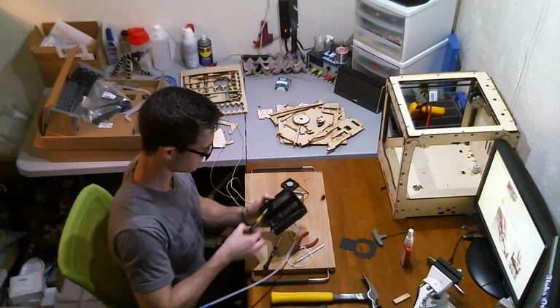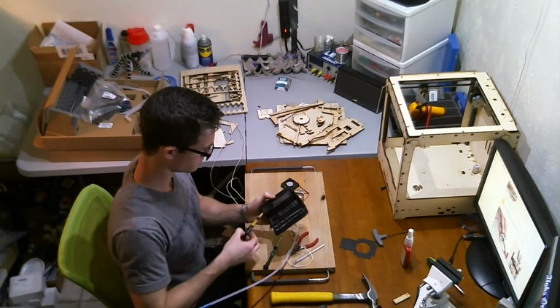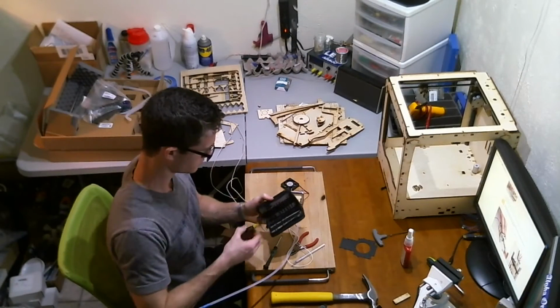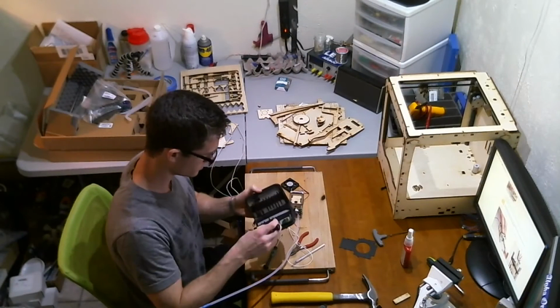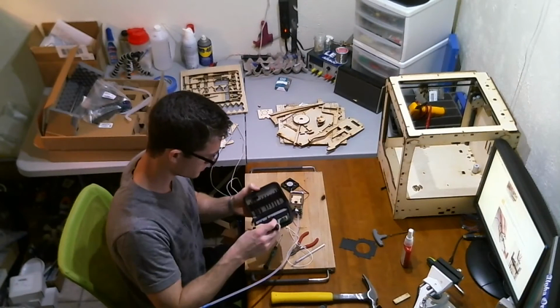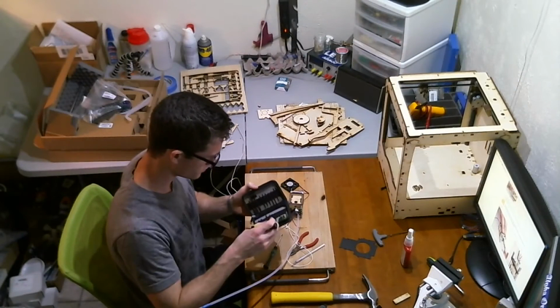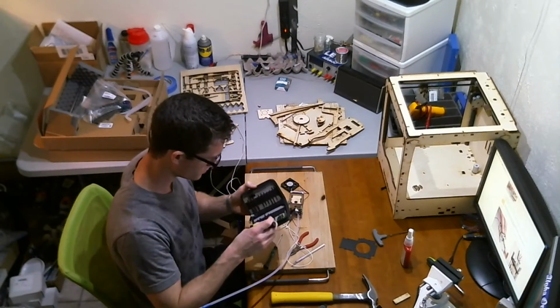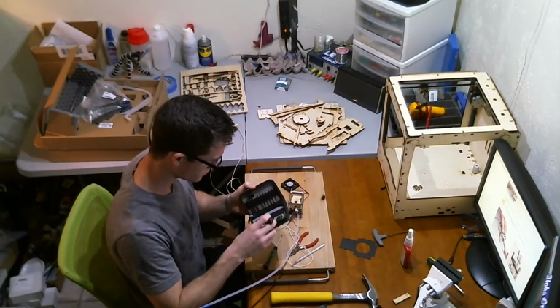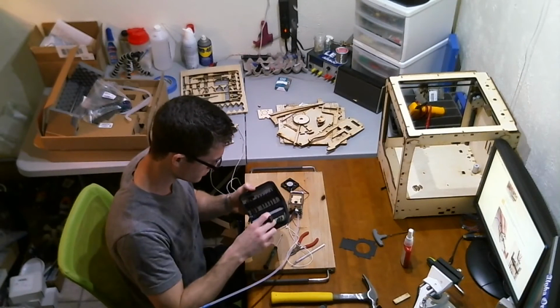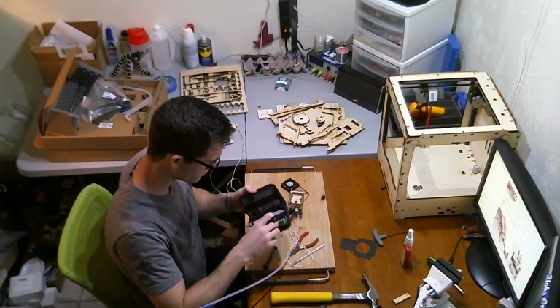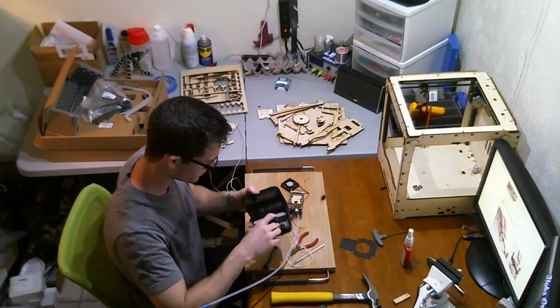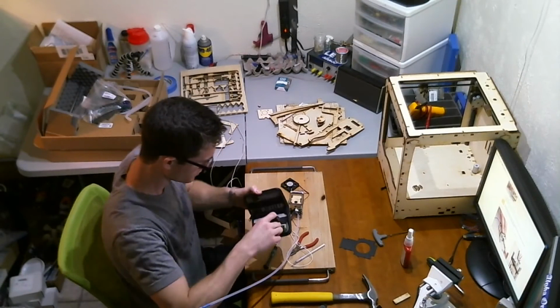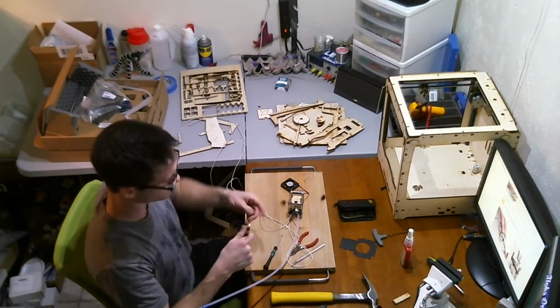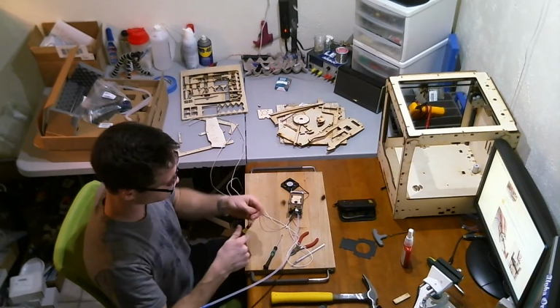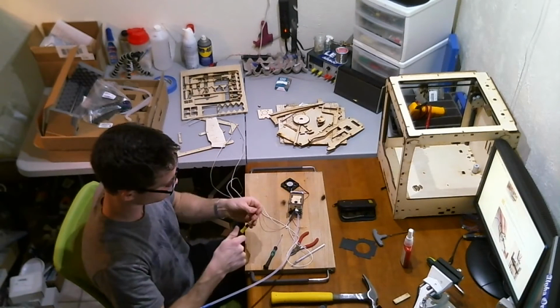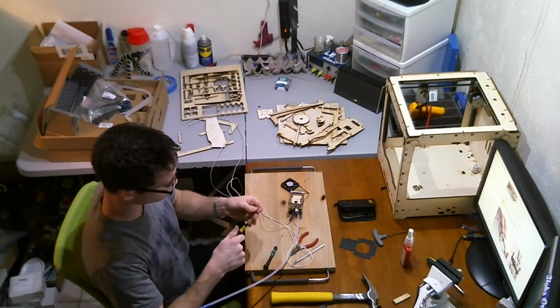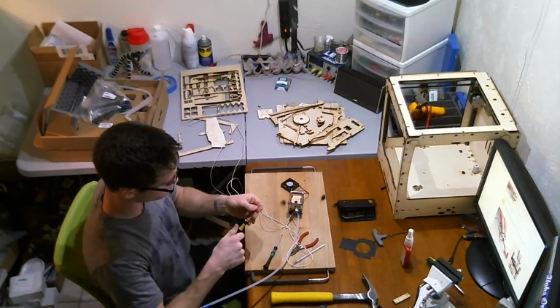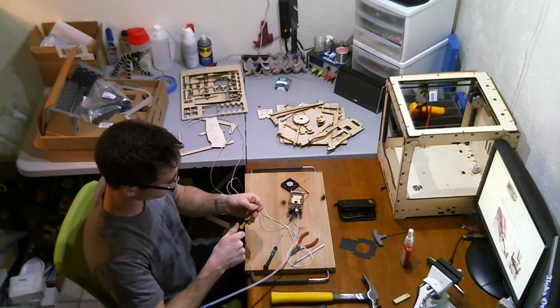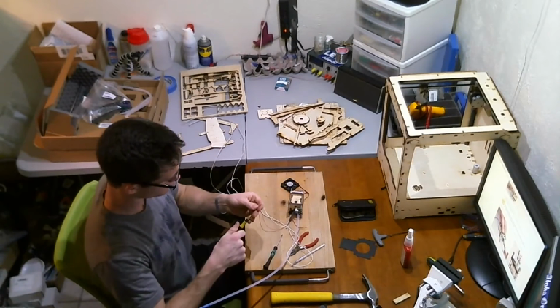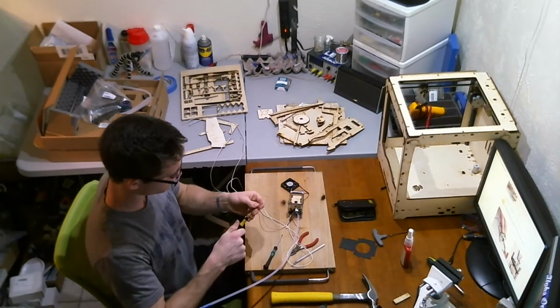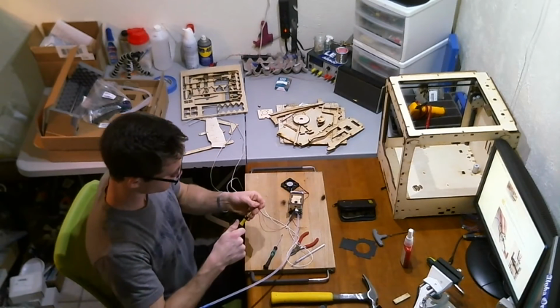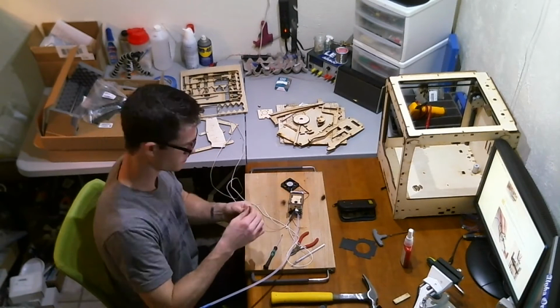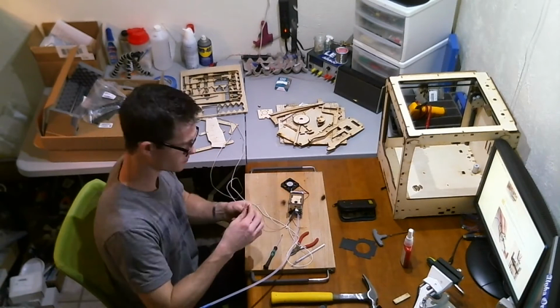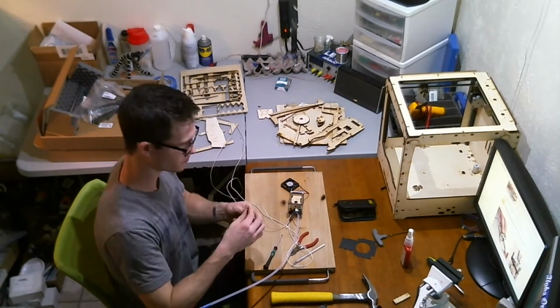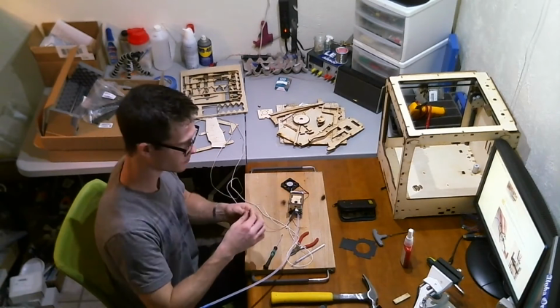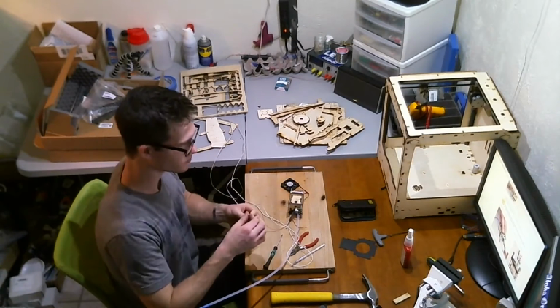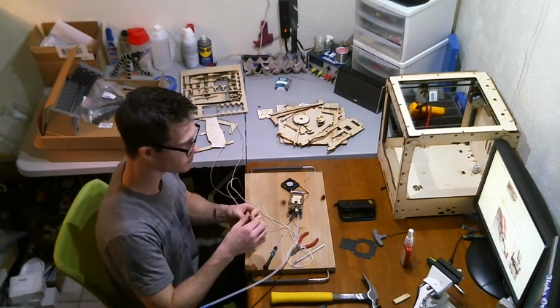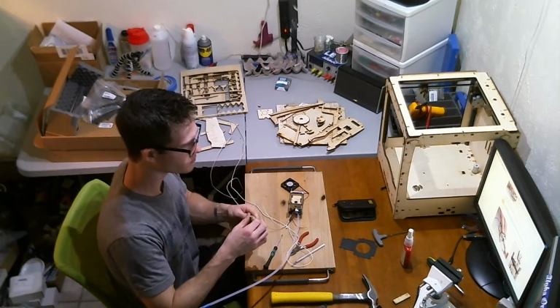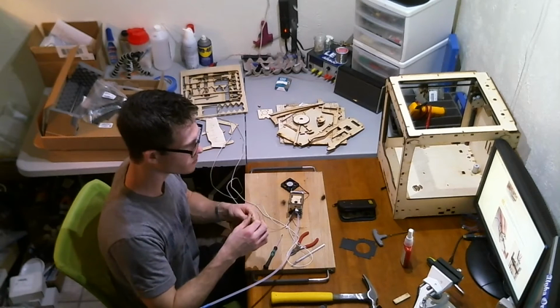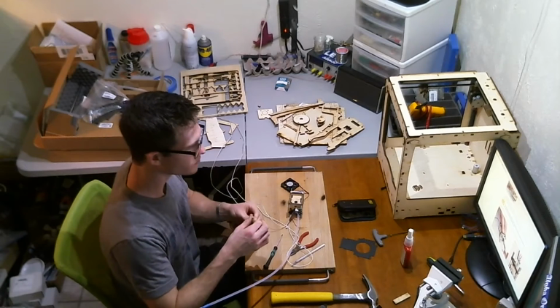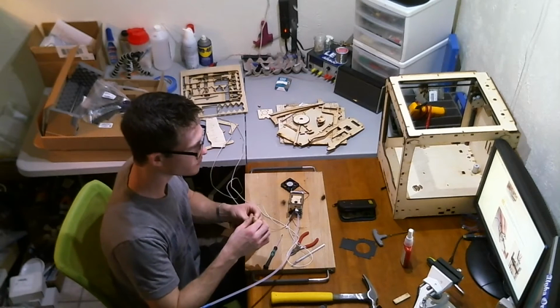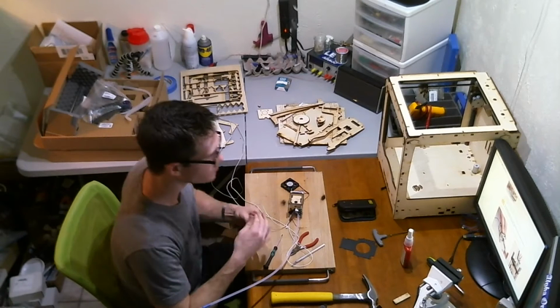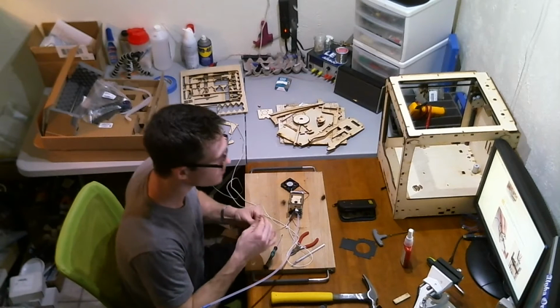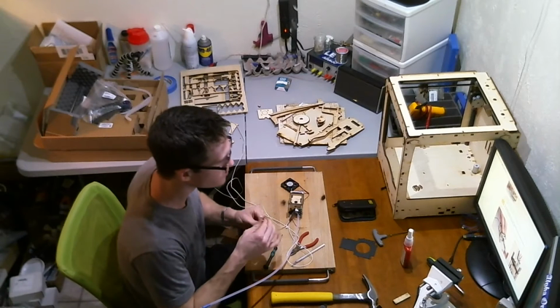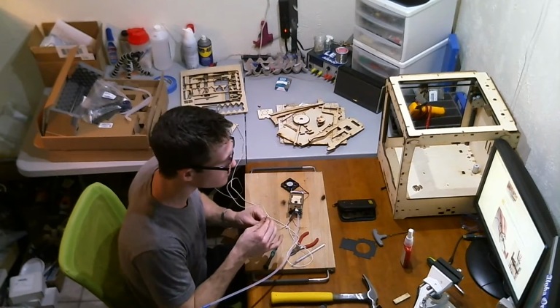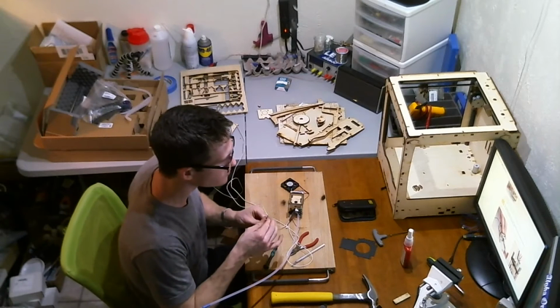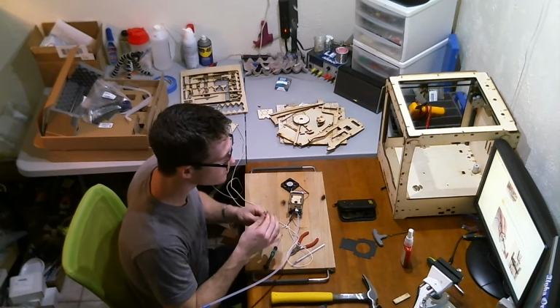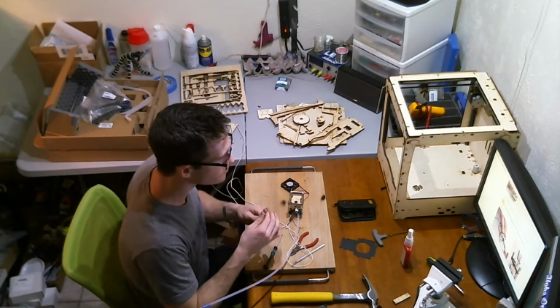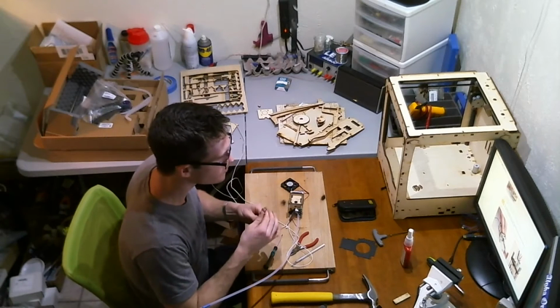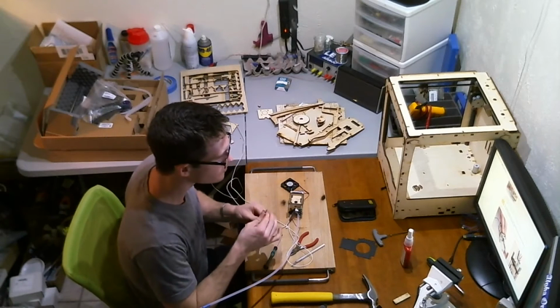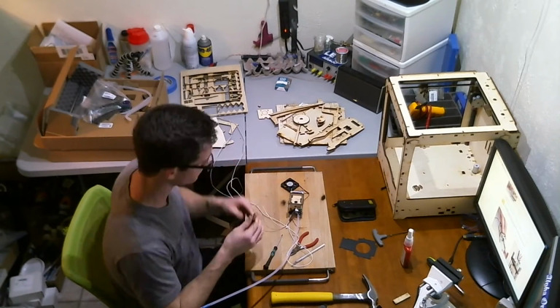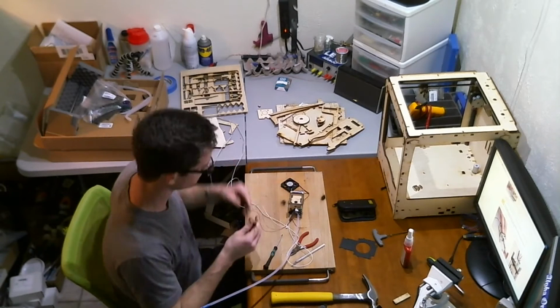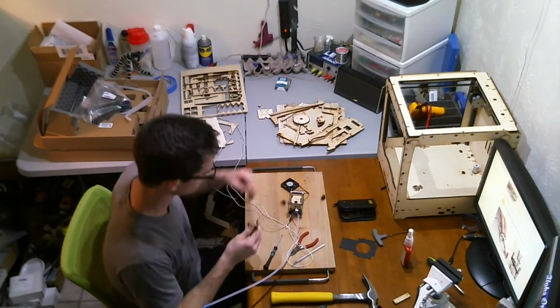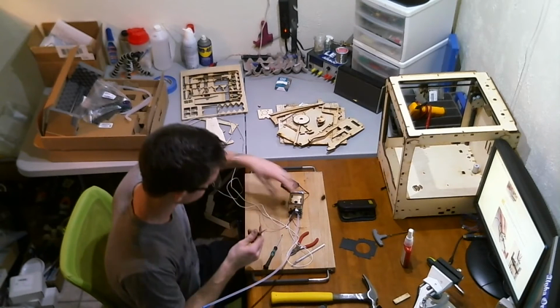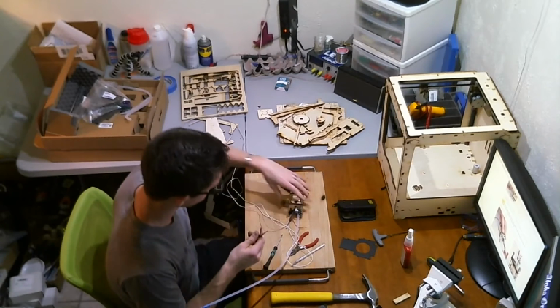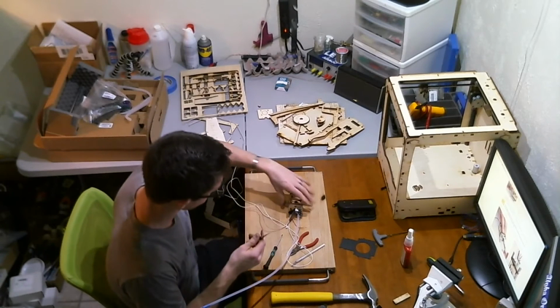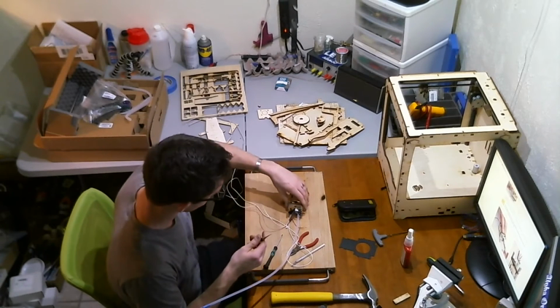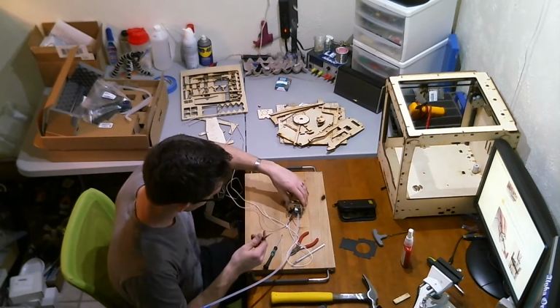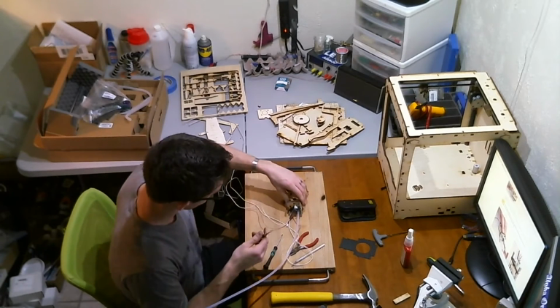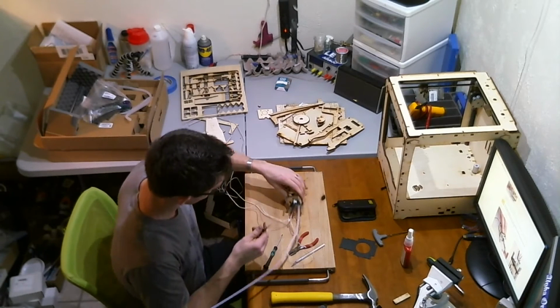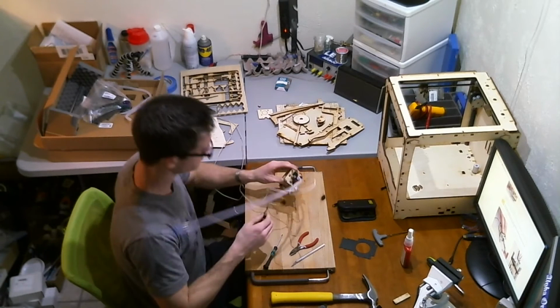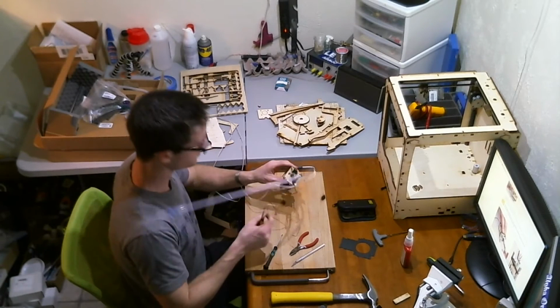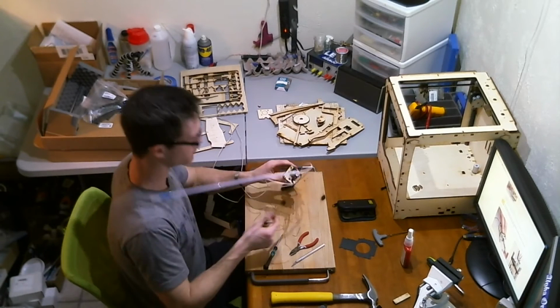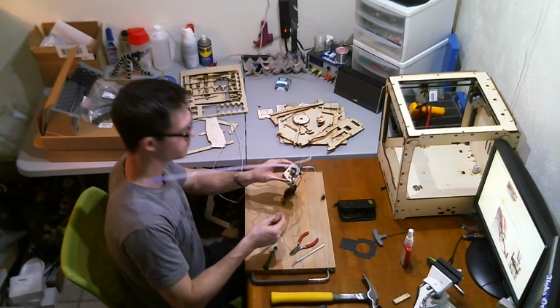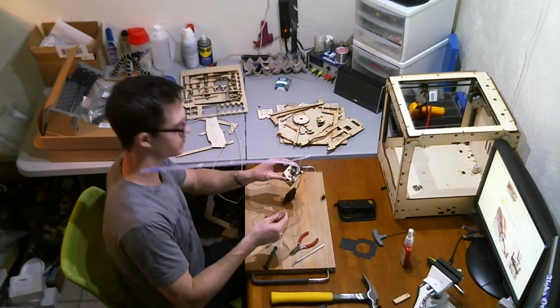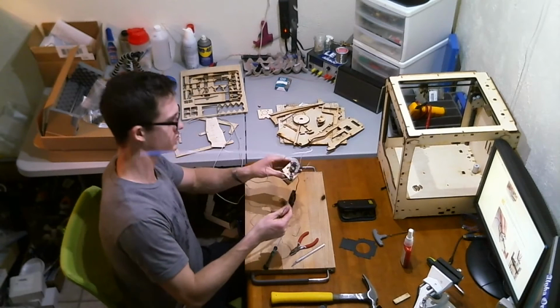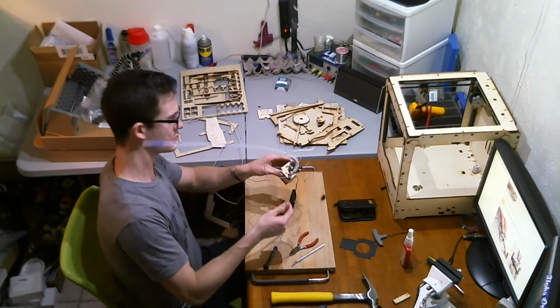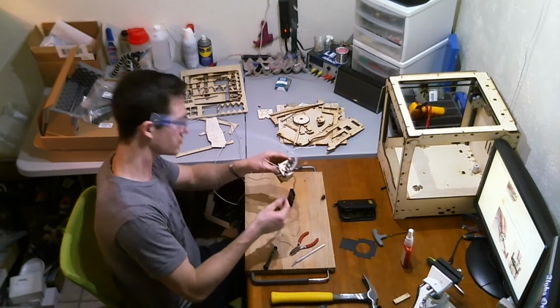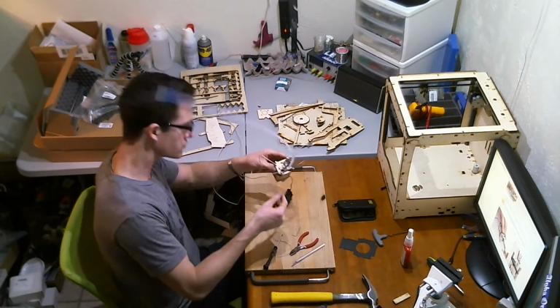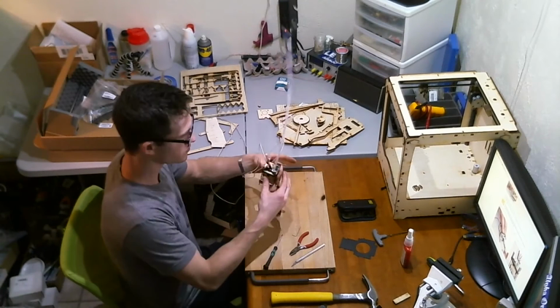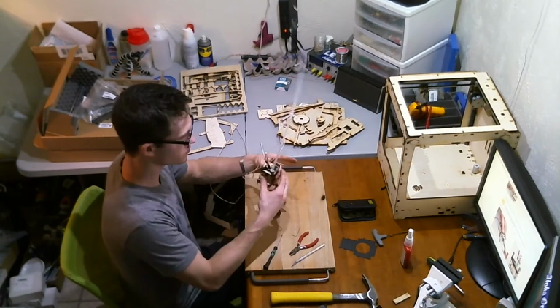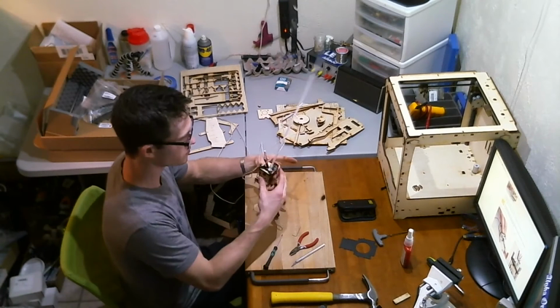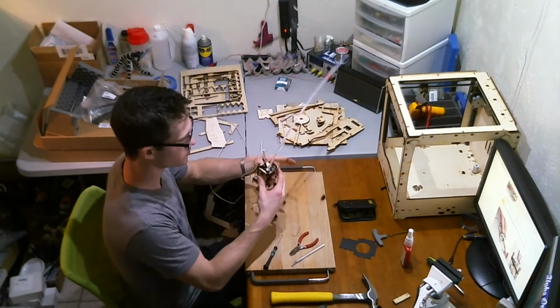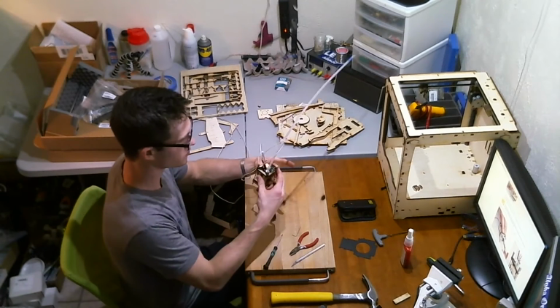Now on to the hot end! This sucker was pretty fun to put together except for that long tube that kept whacking me in the head.